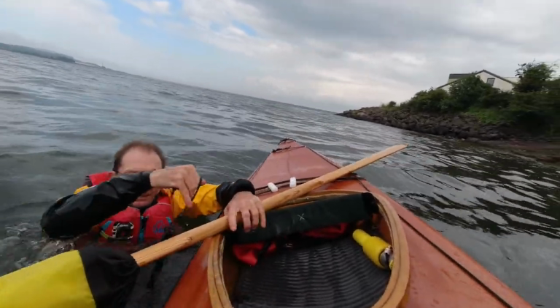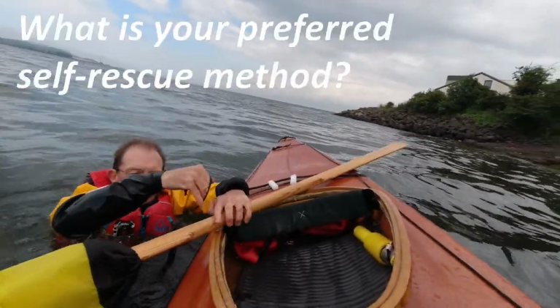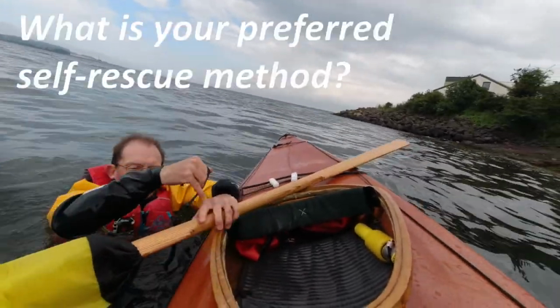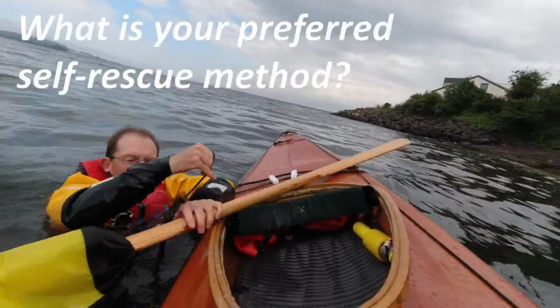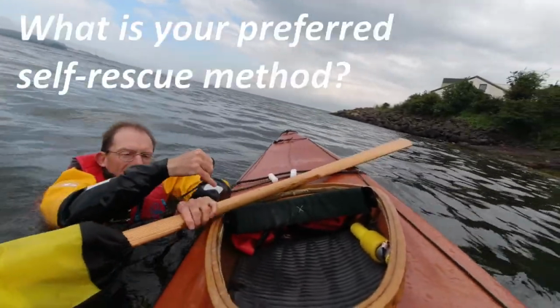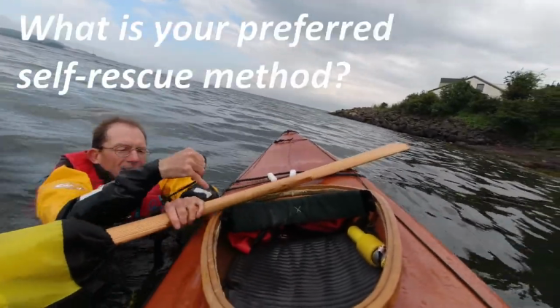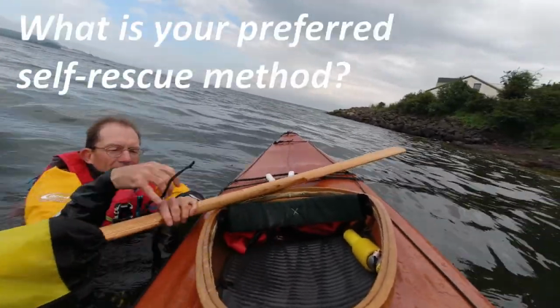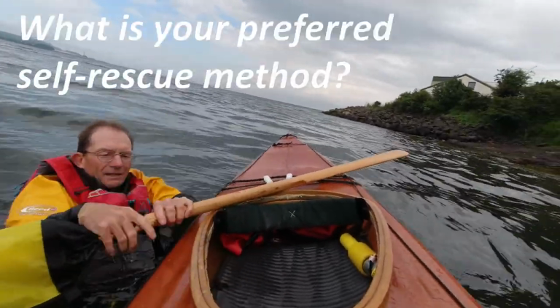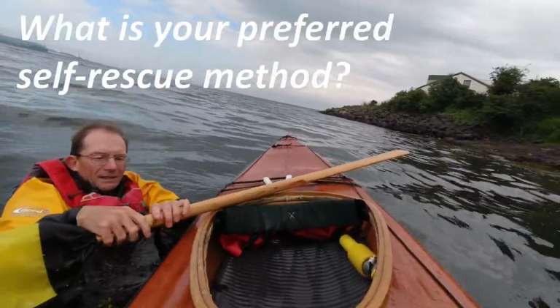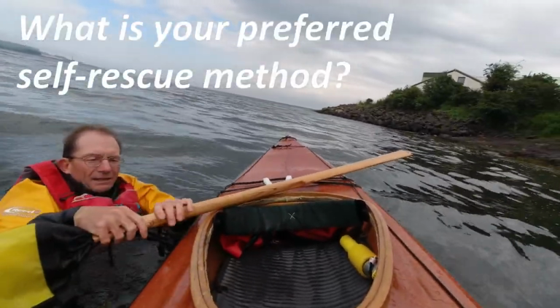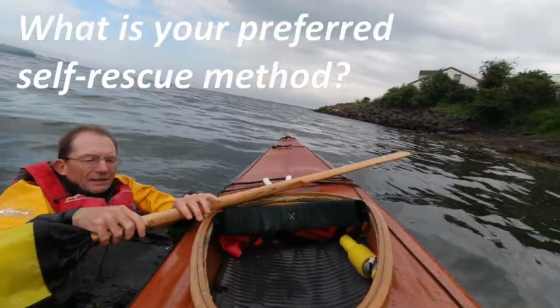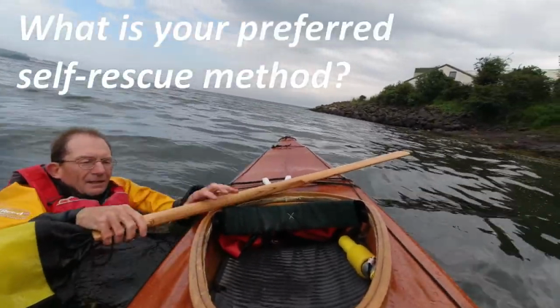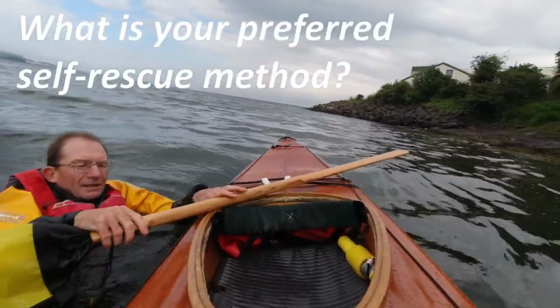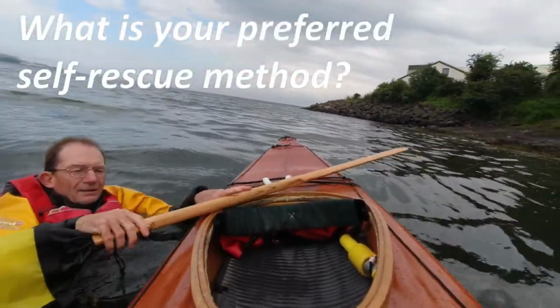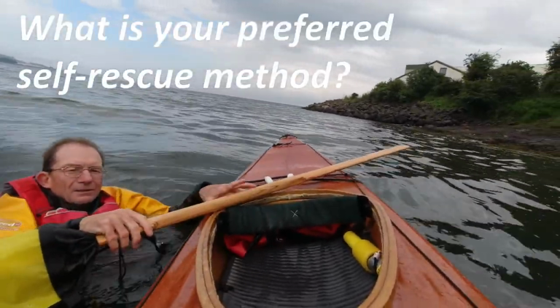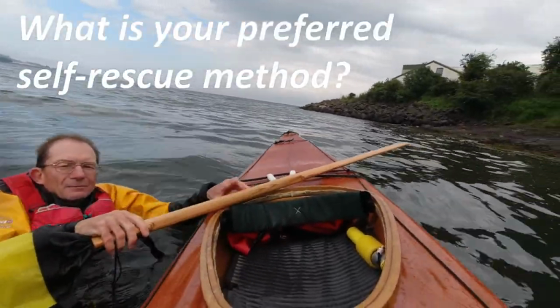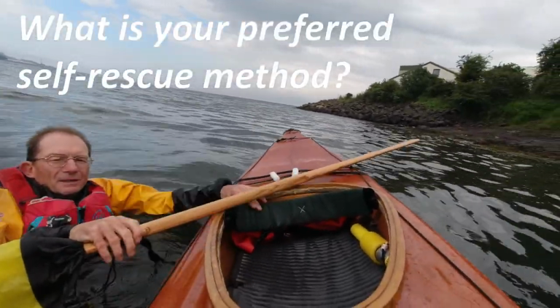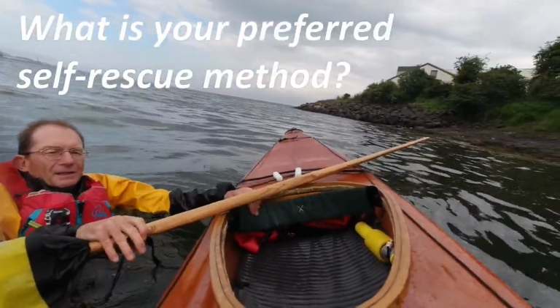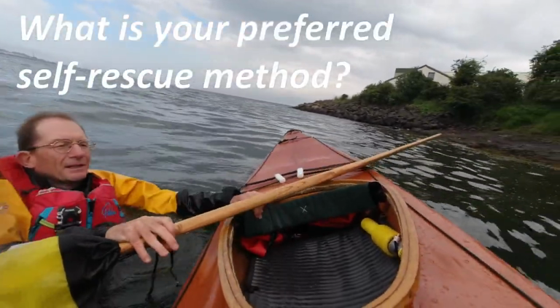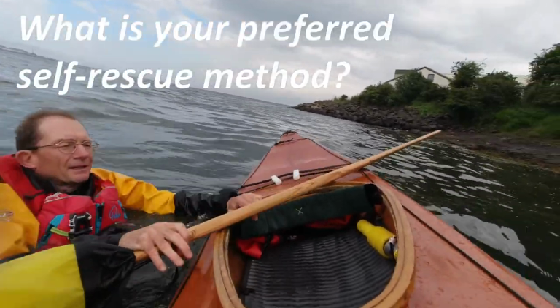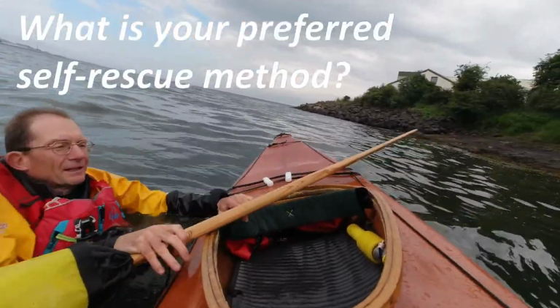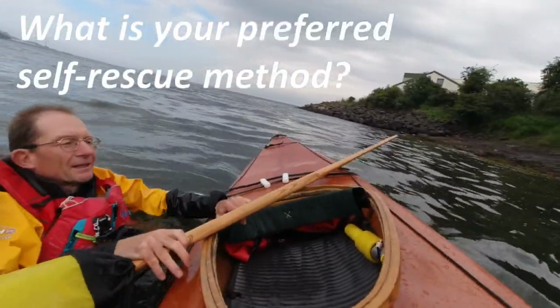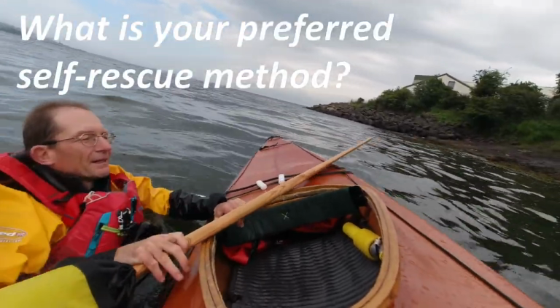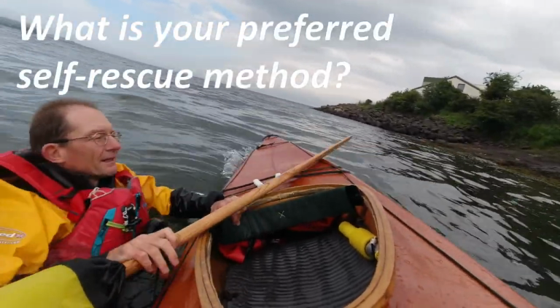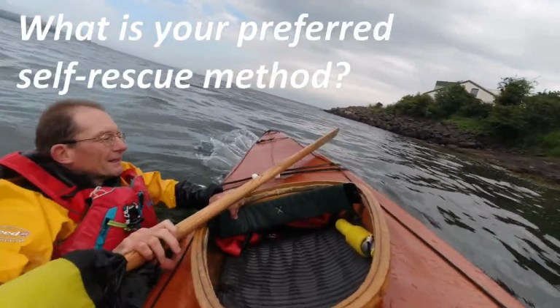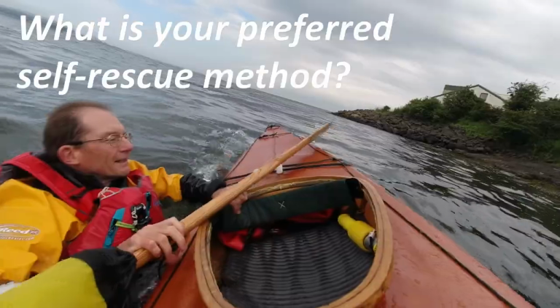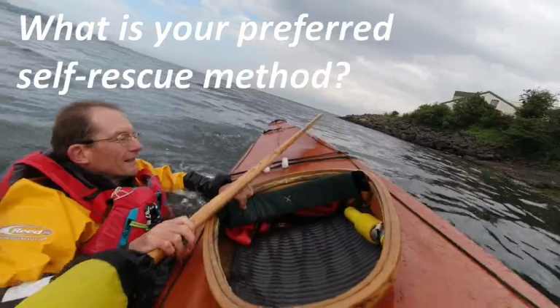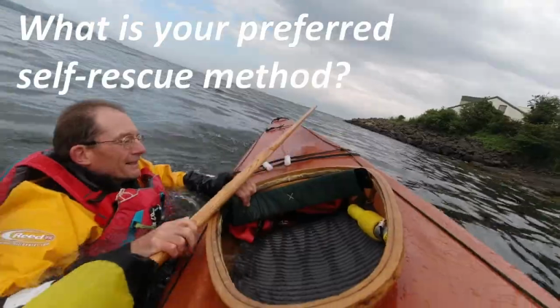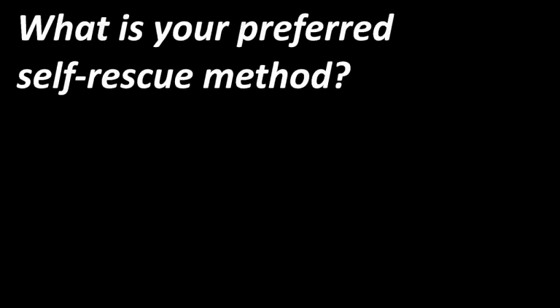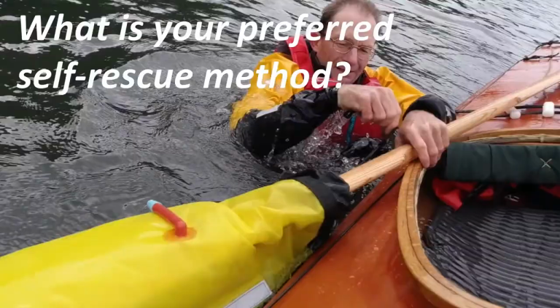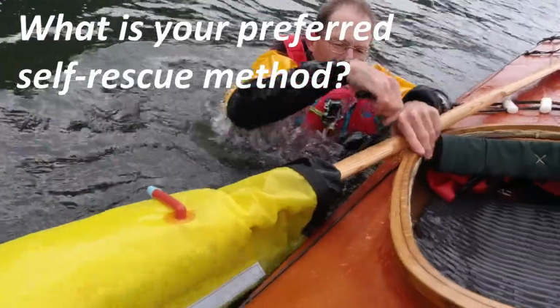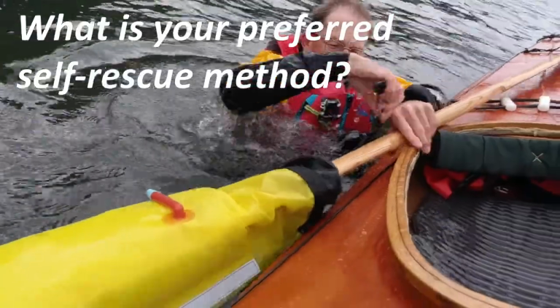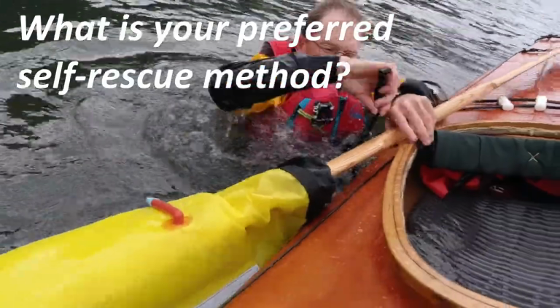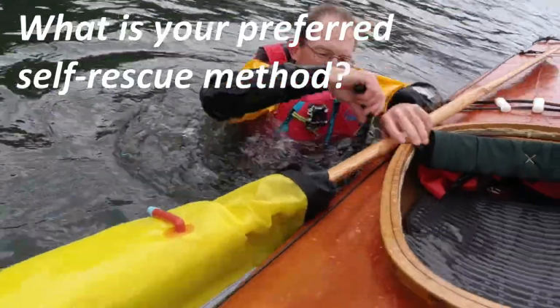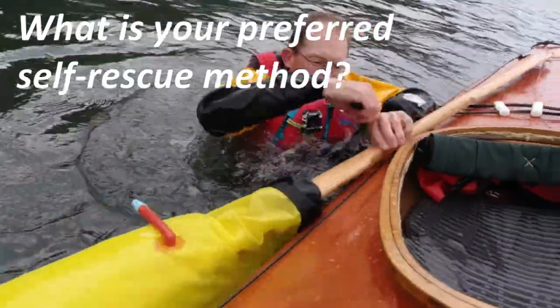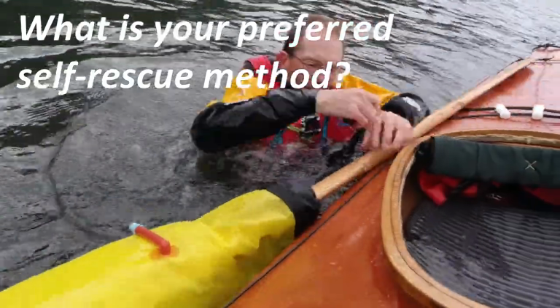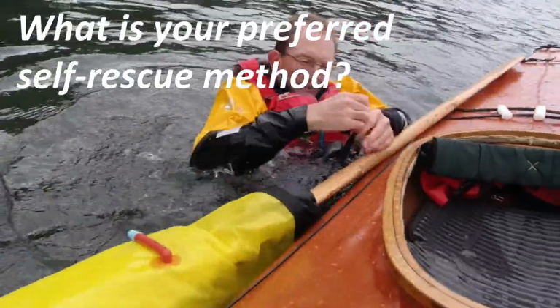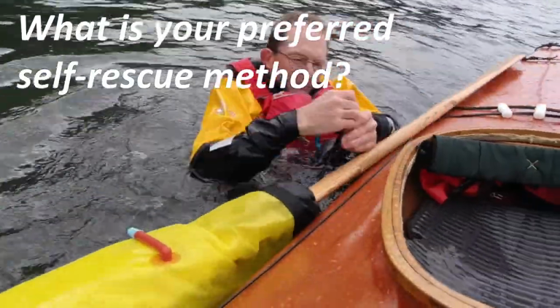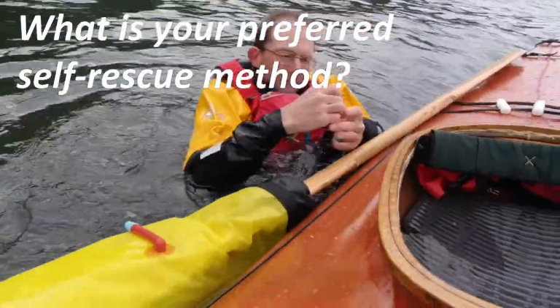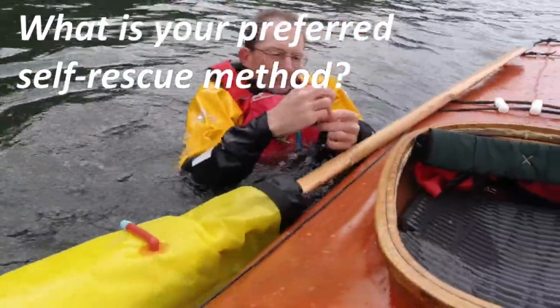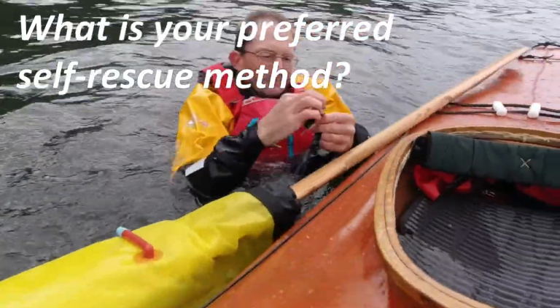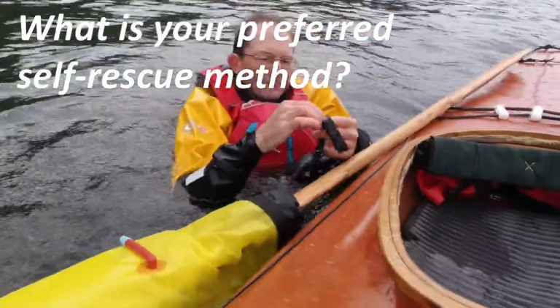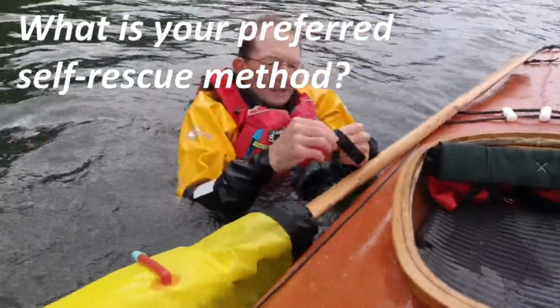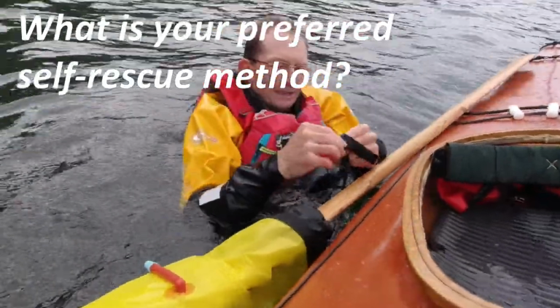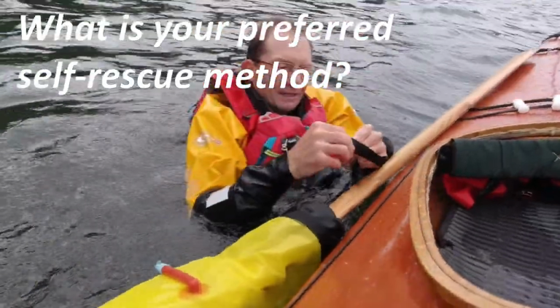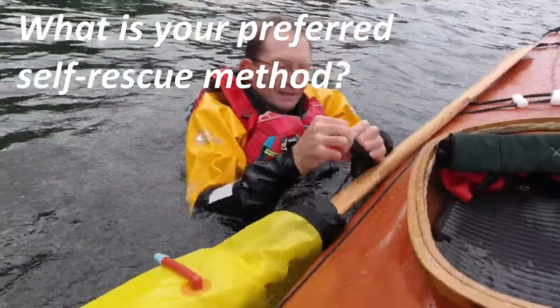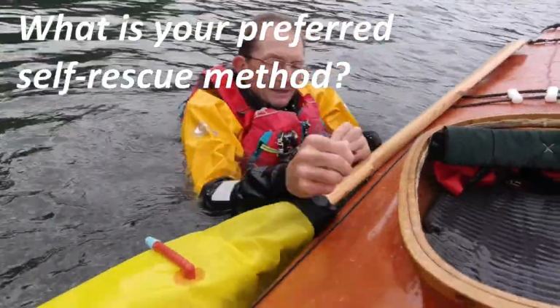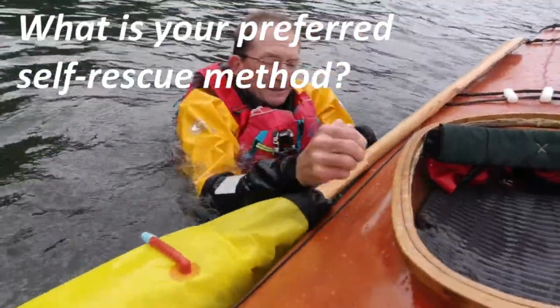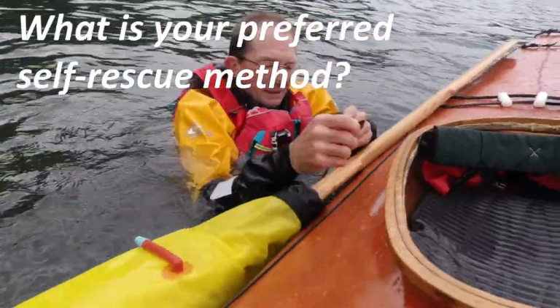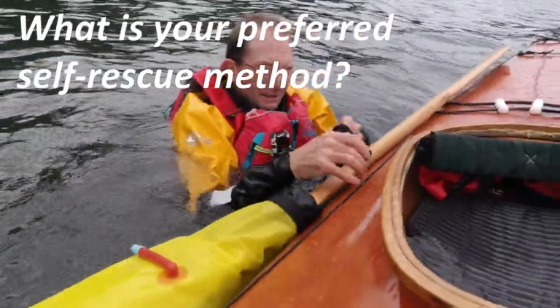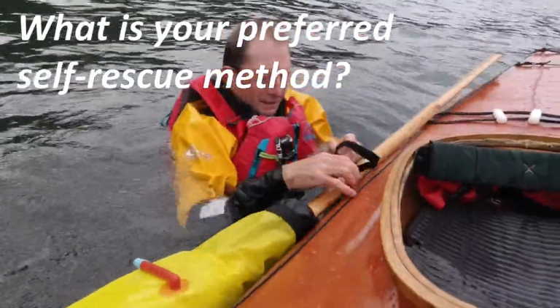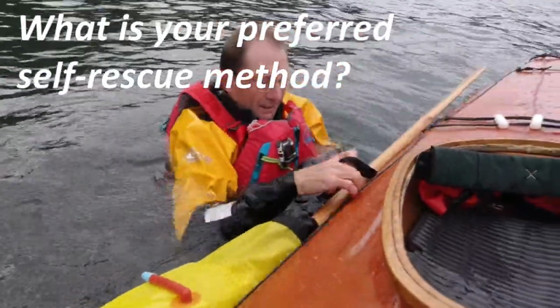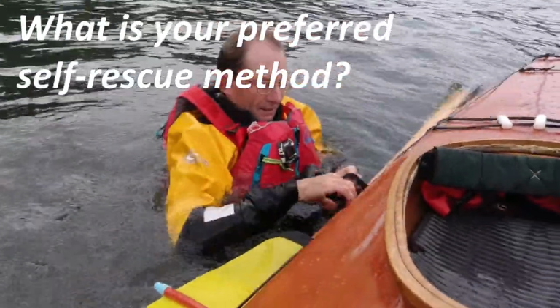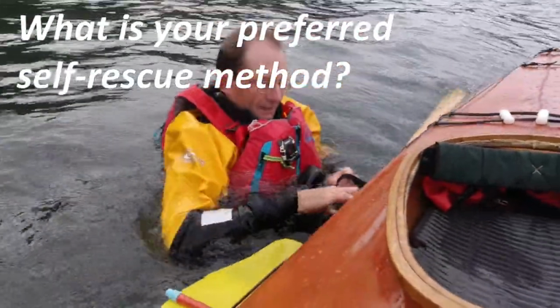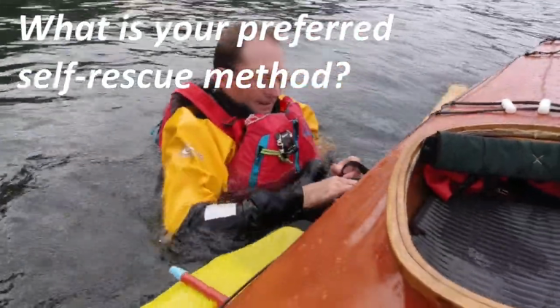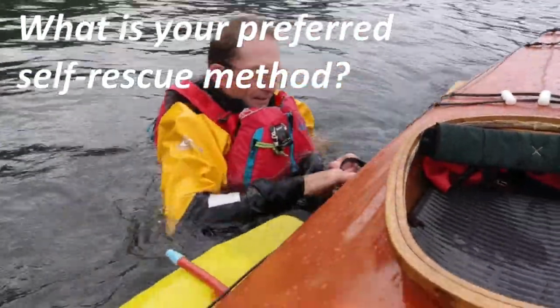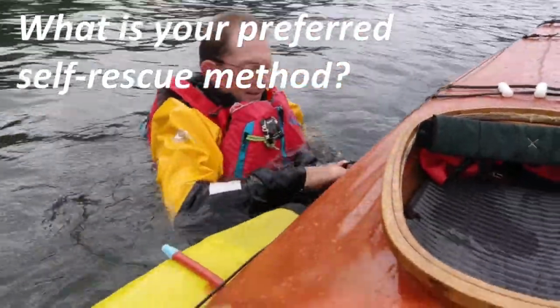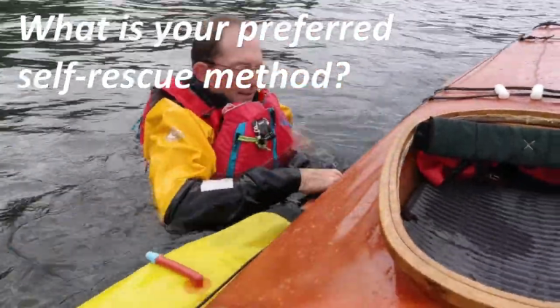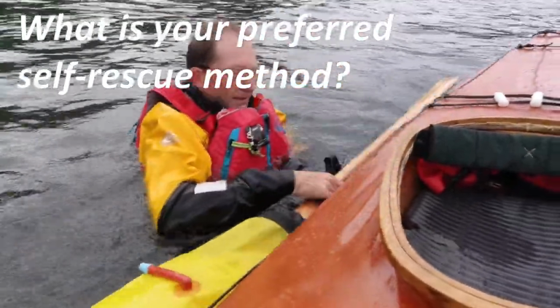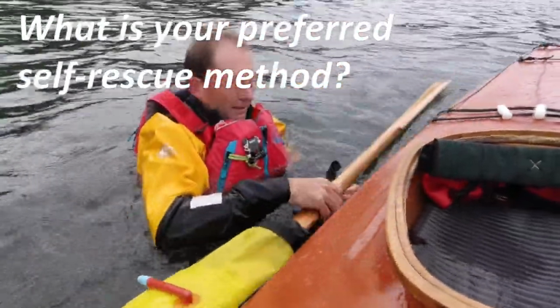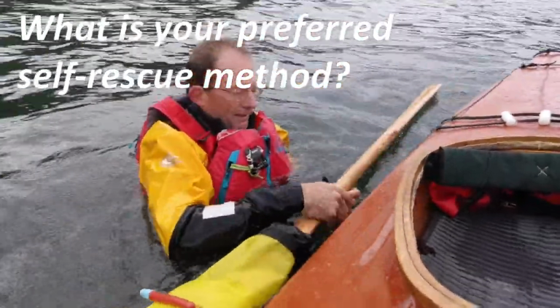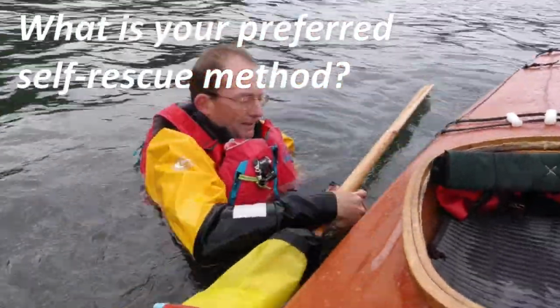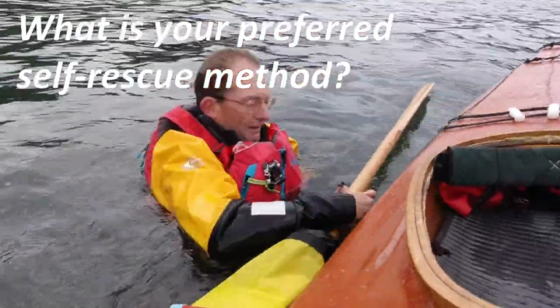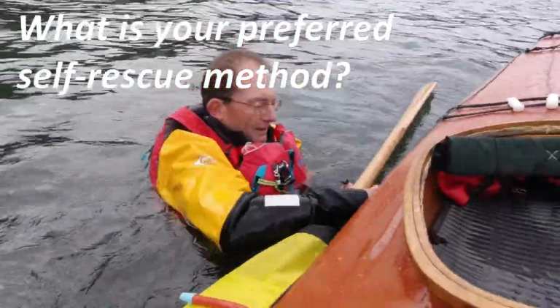What is your preferred method of self-rescue that you use? Let me know in the comments below, especially if you use a Greenland paddle.